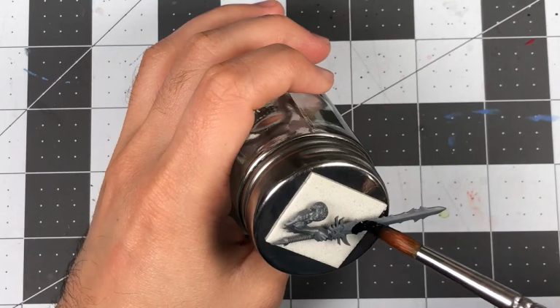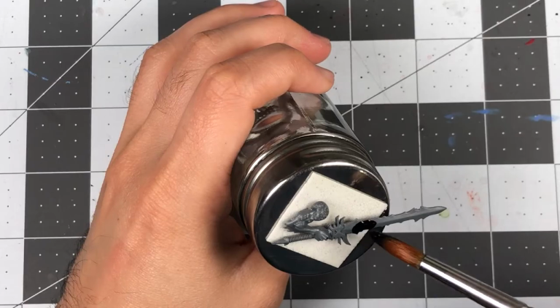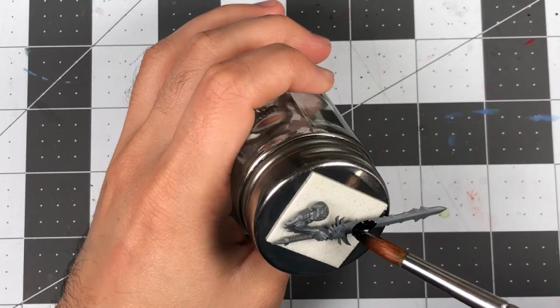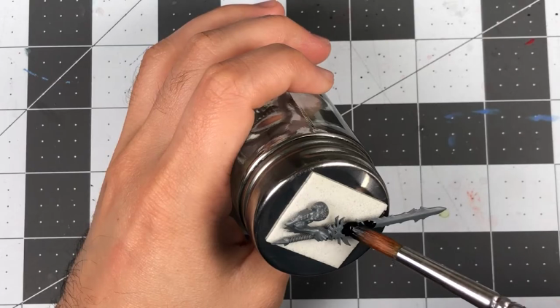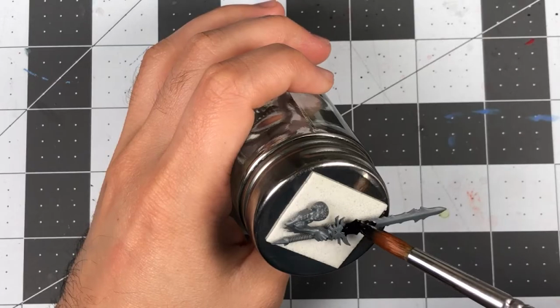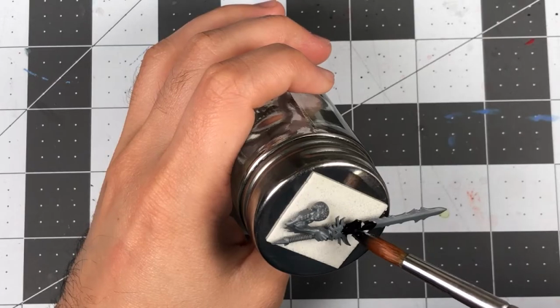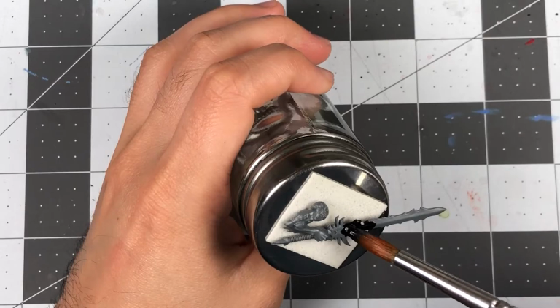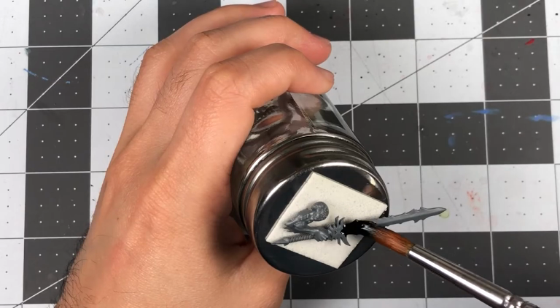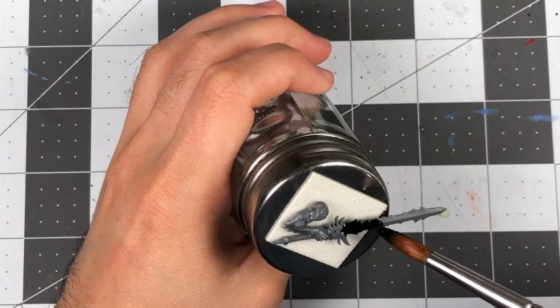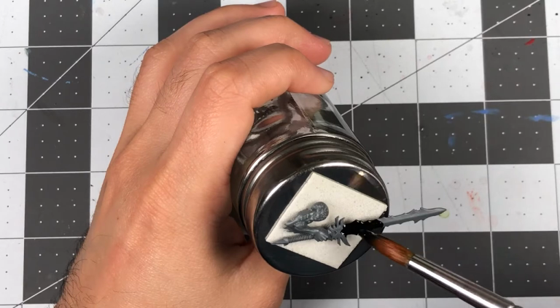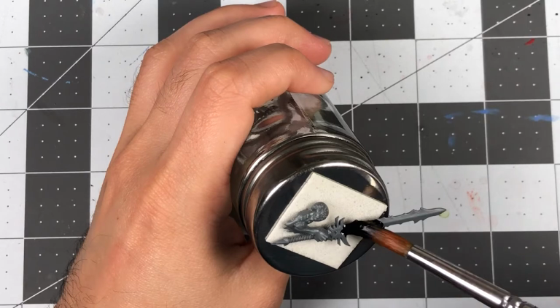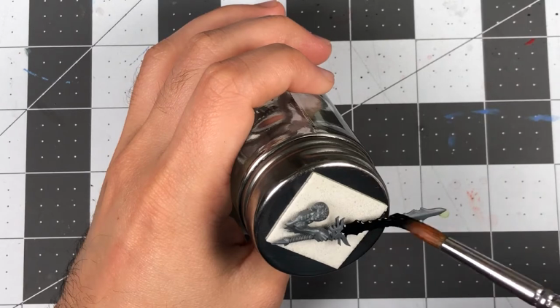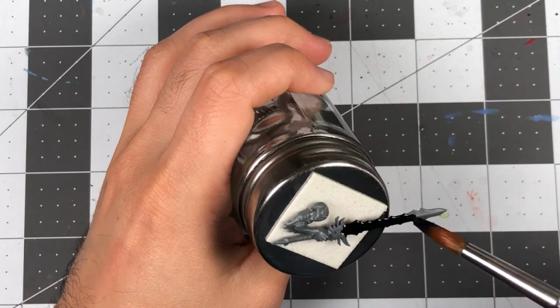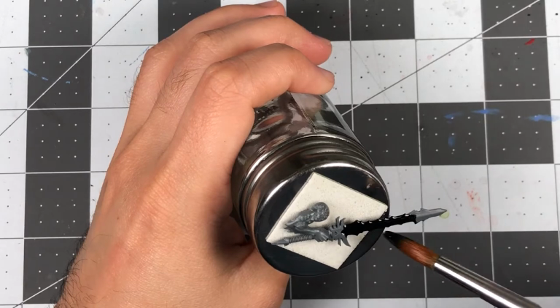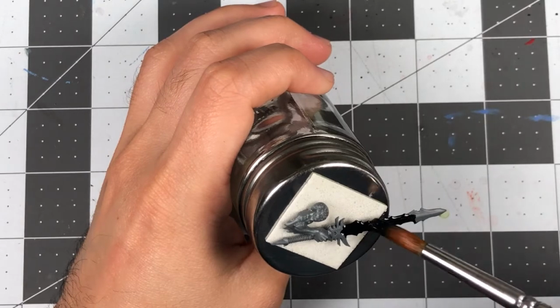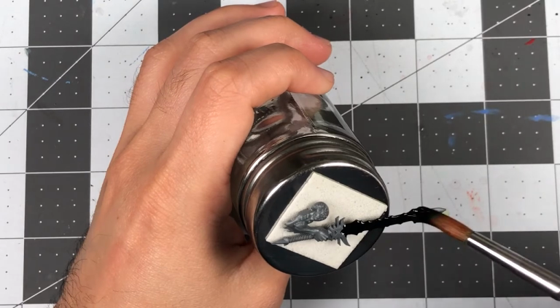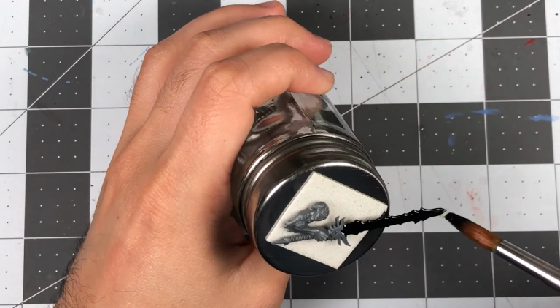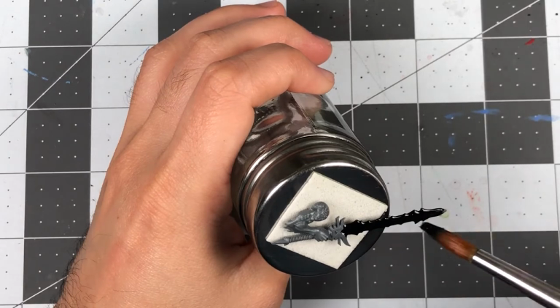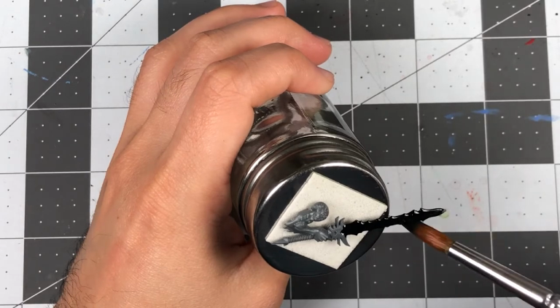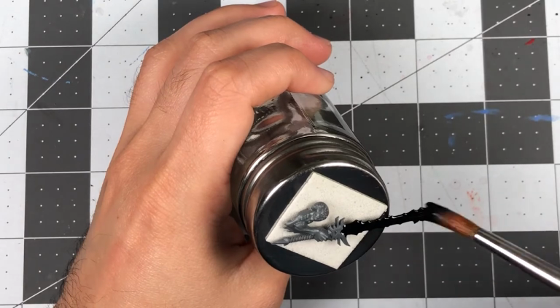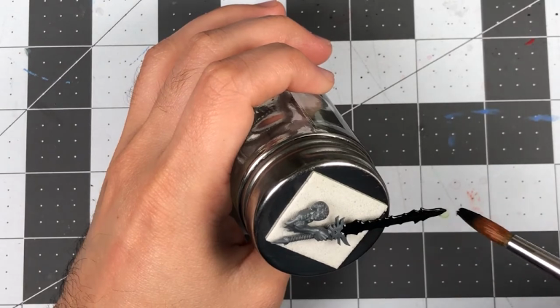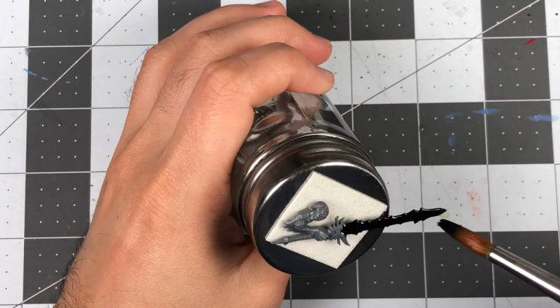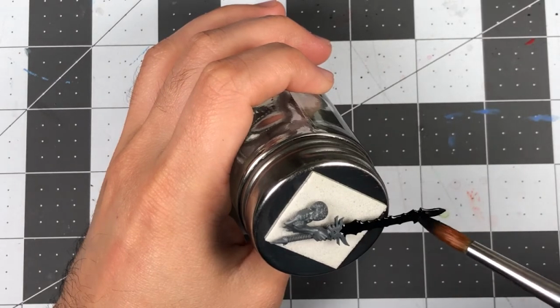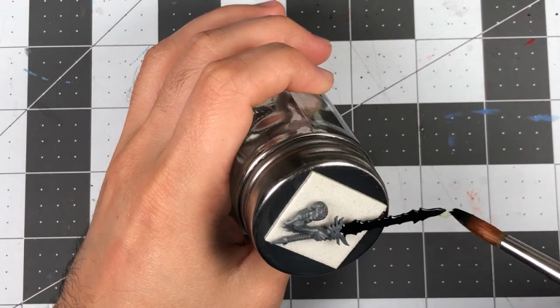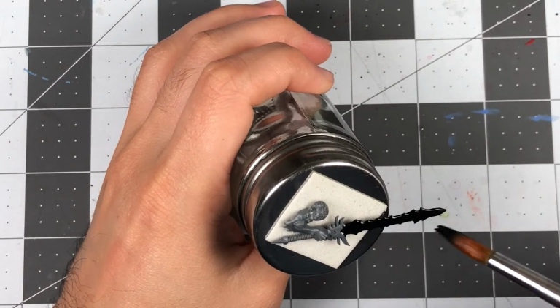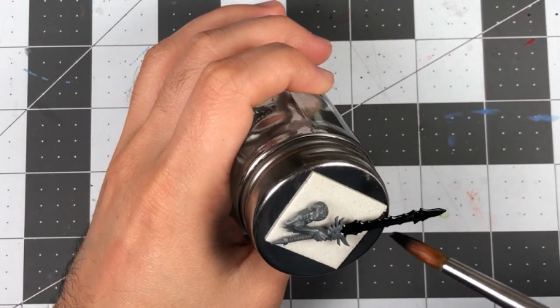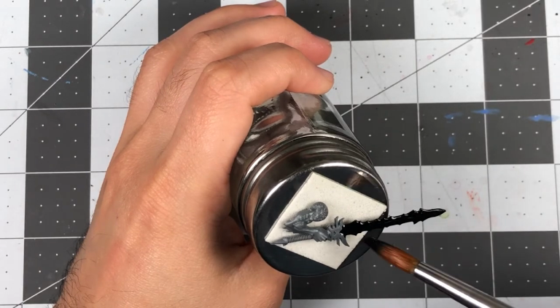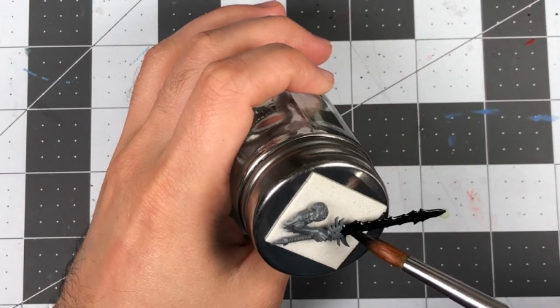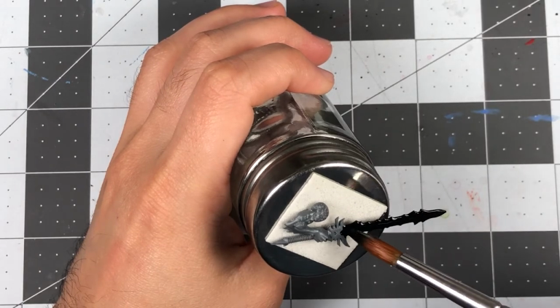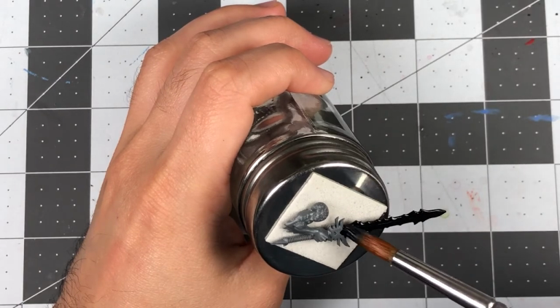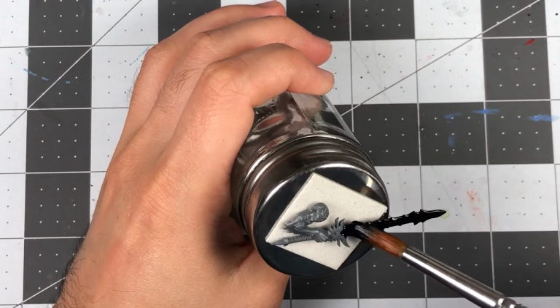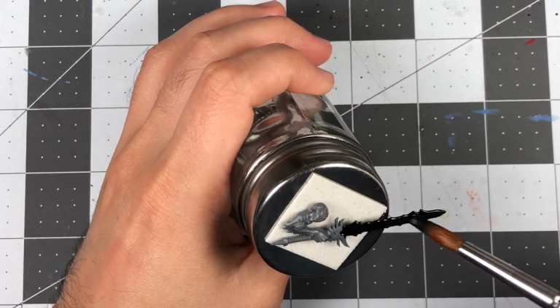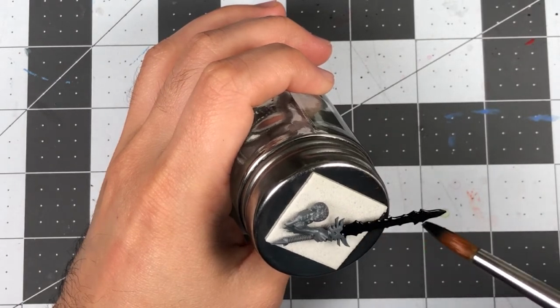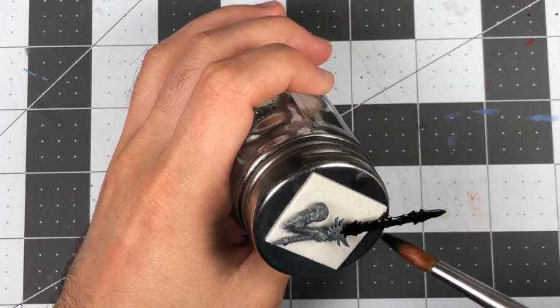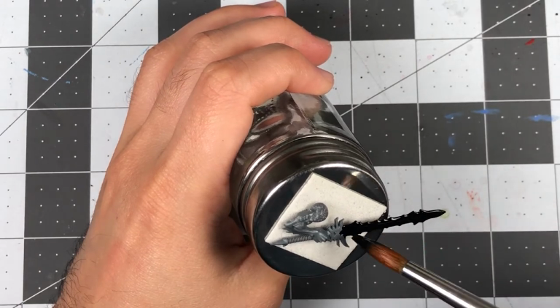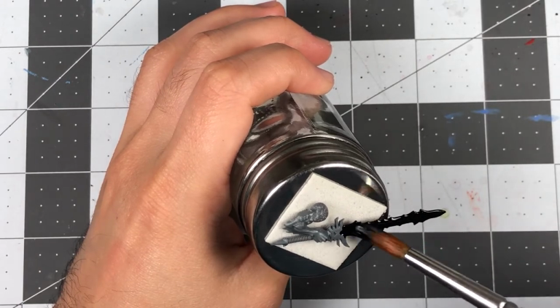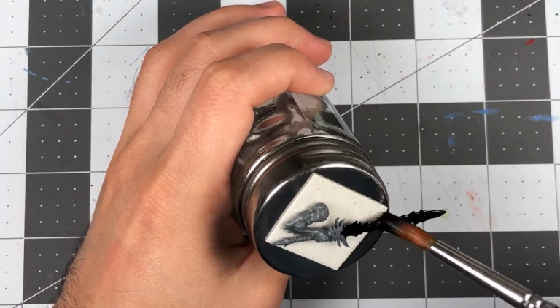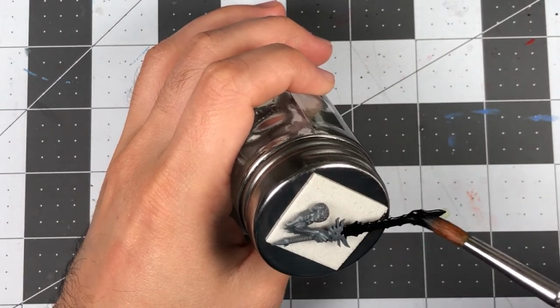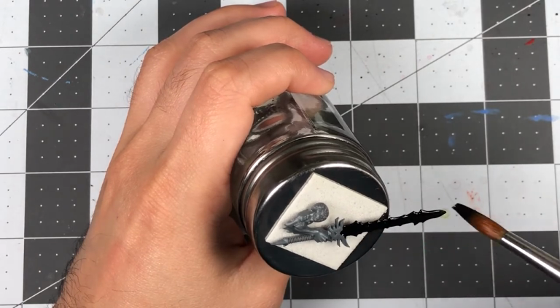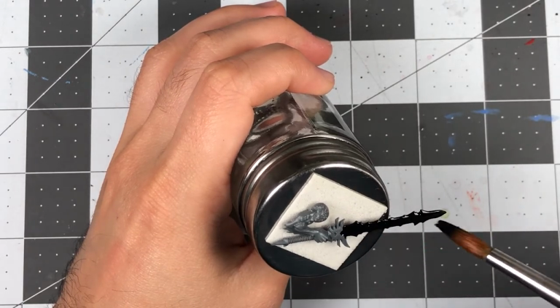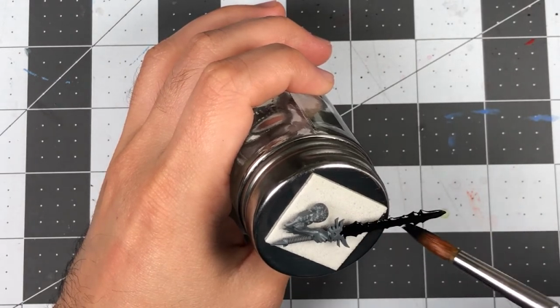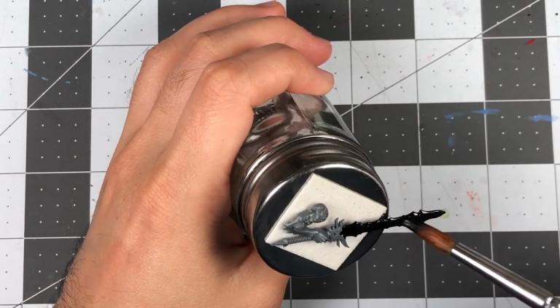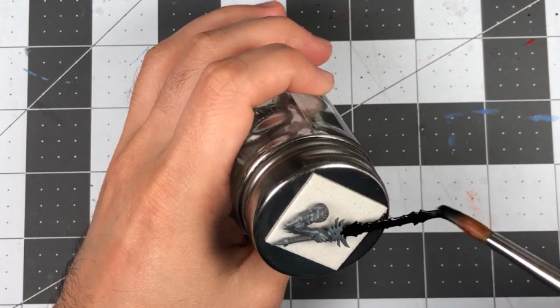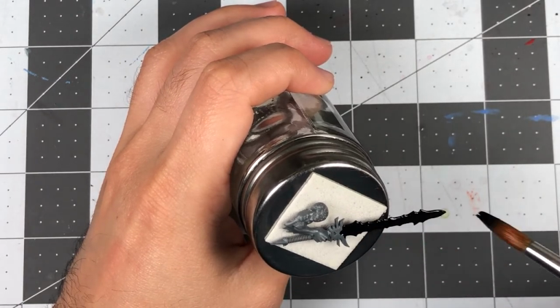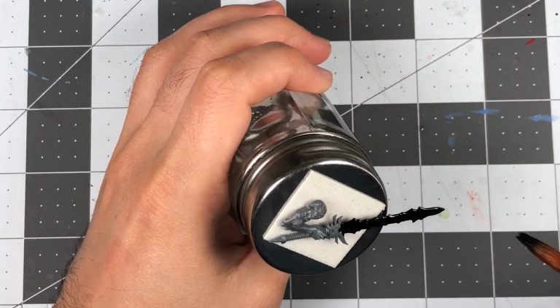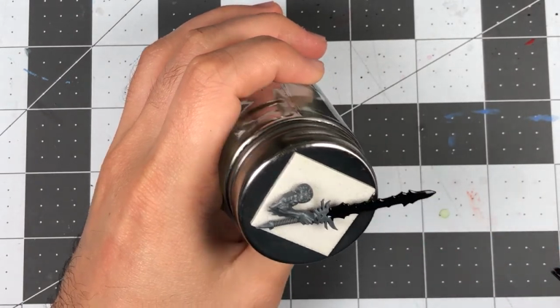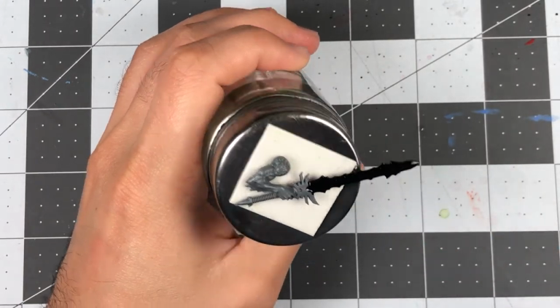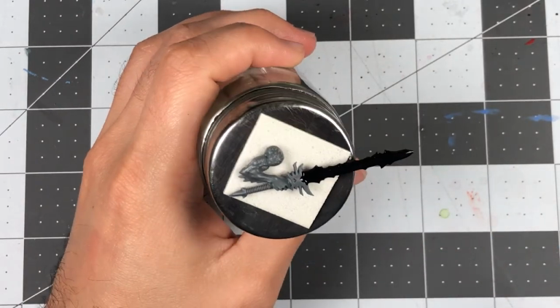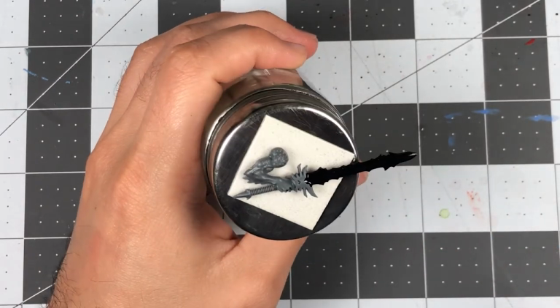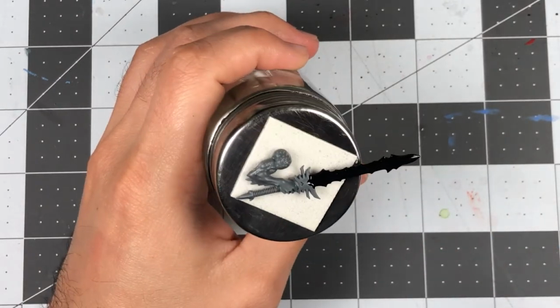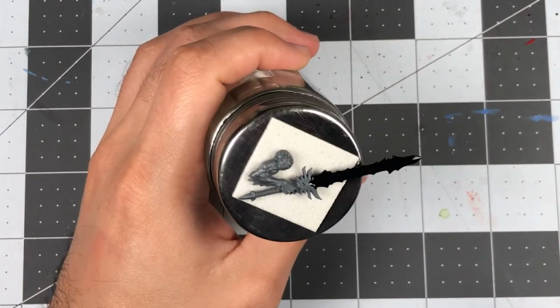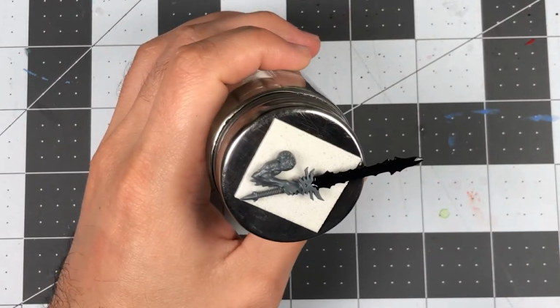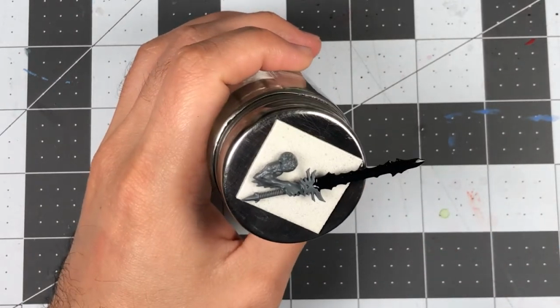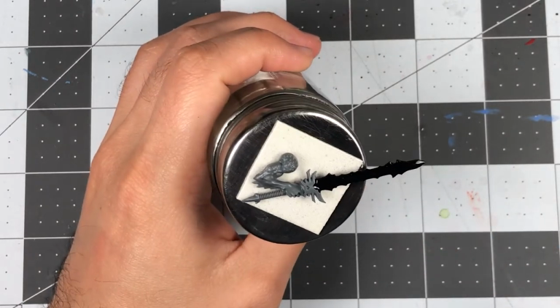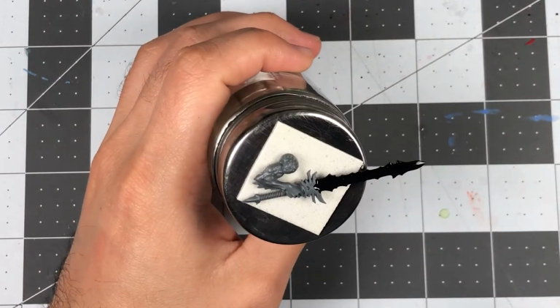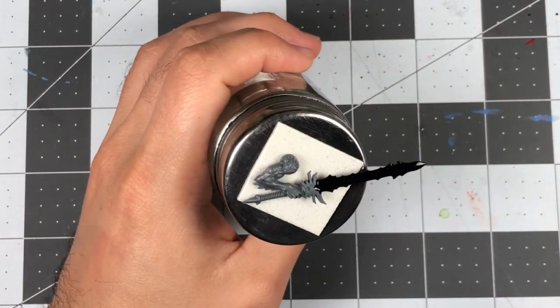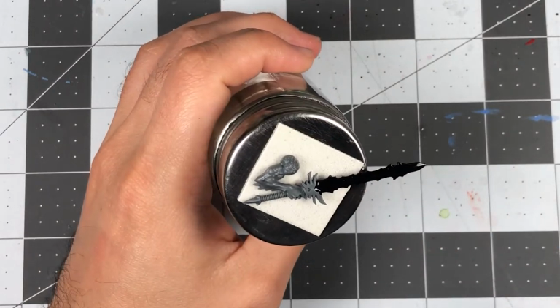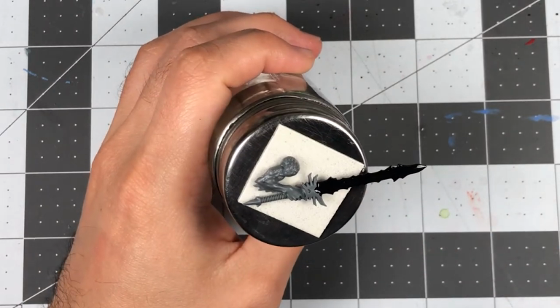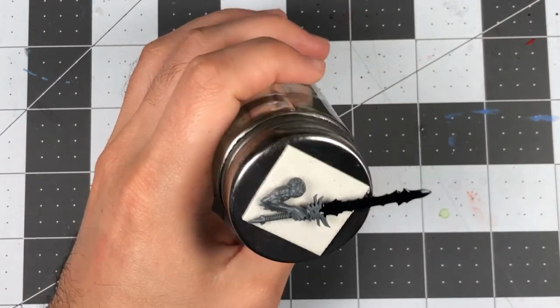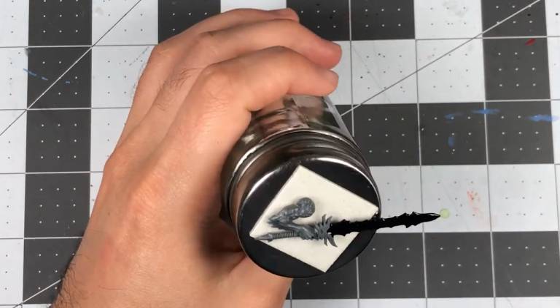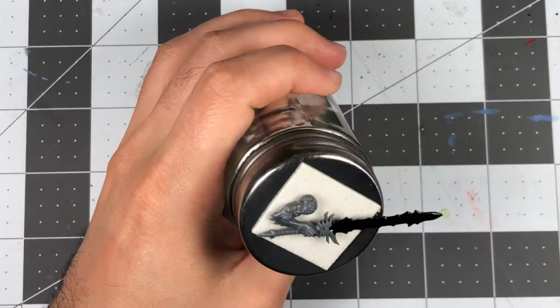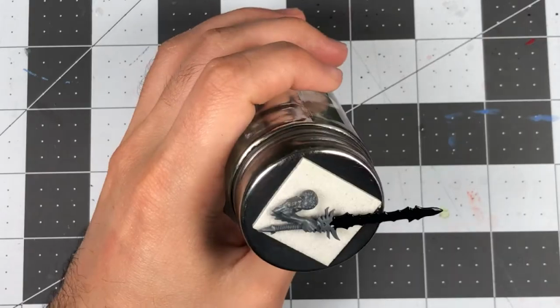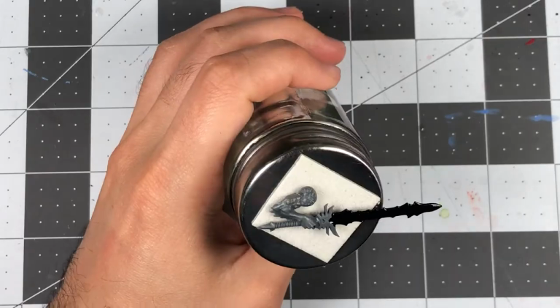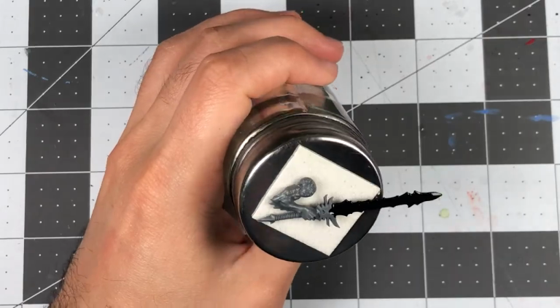First things first, I start by priming the blade of the sword with some black paint. I'm going to be using Vallejo Black Primer for this, but any black paint will work.